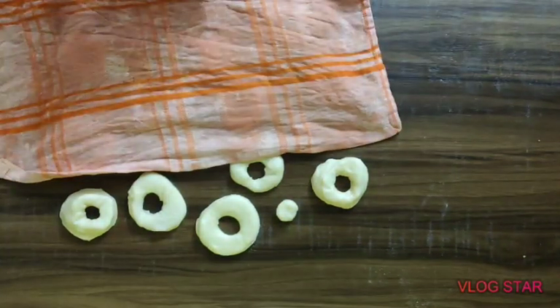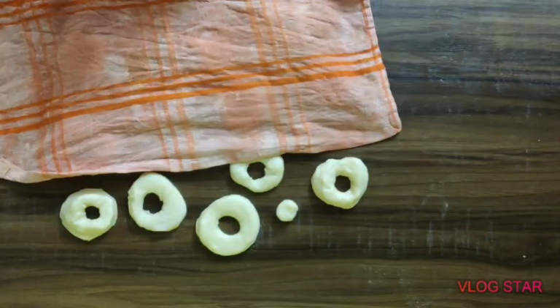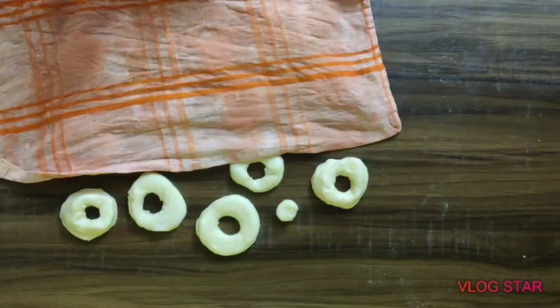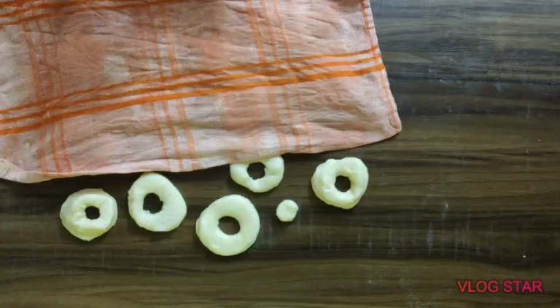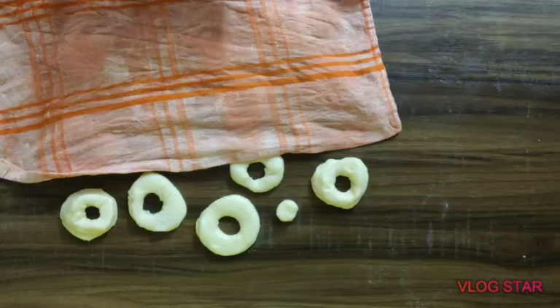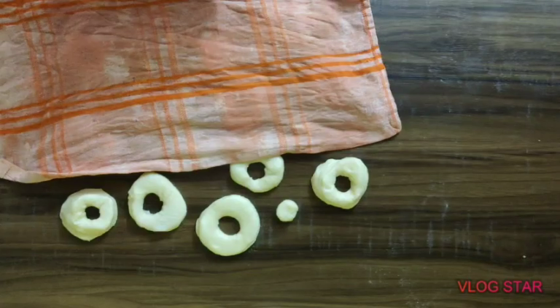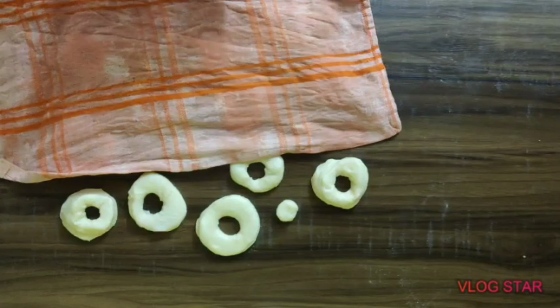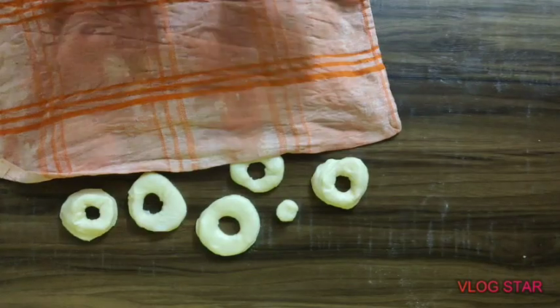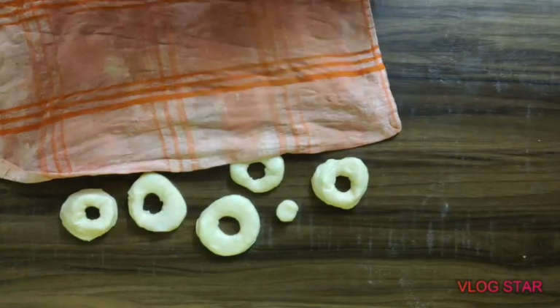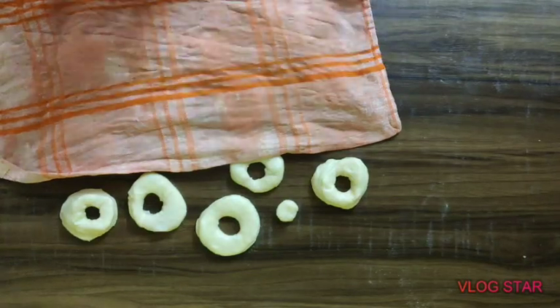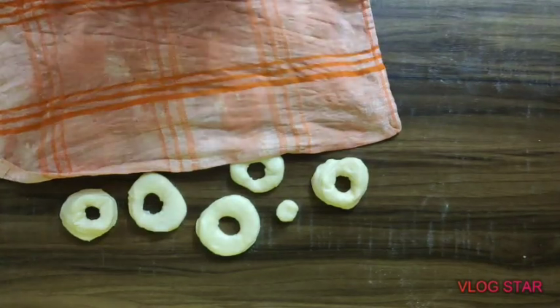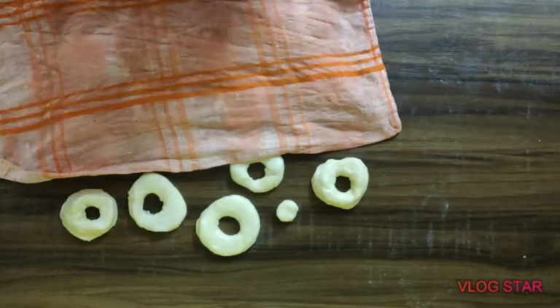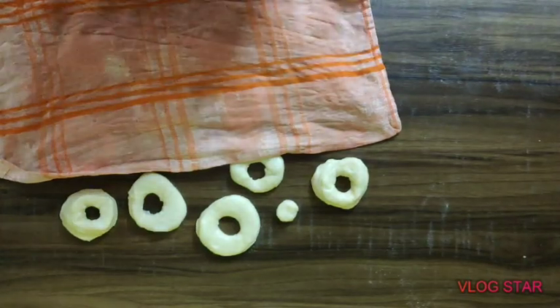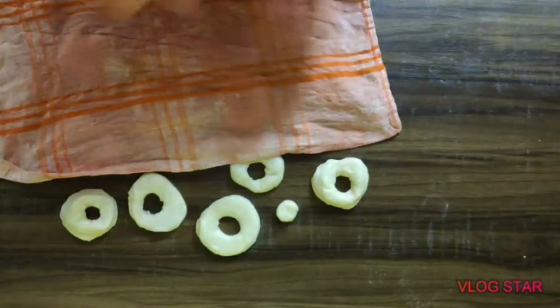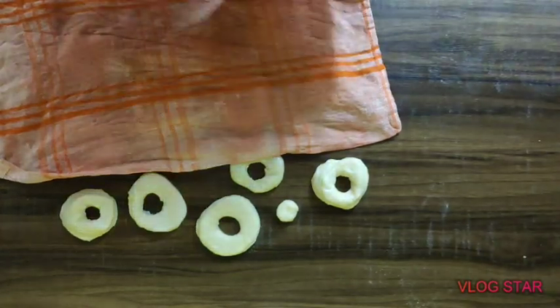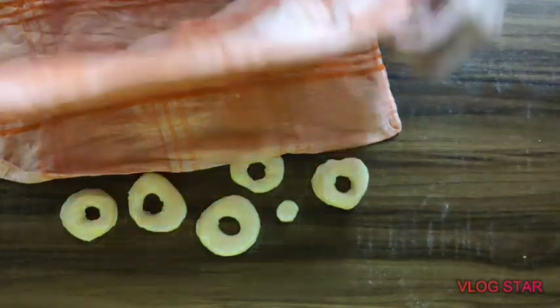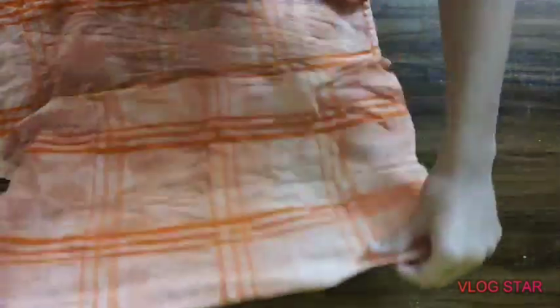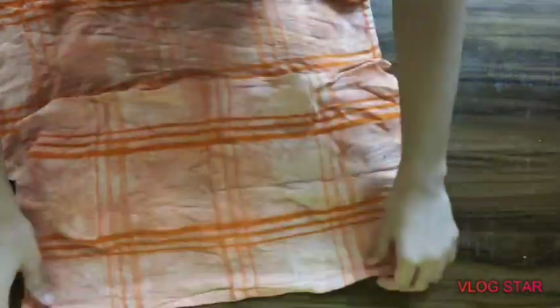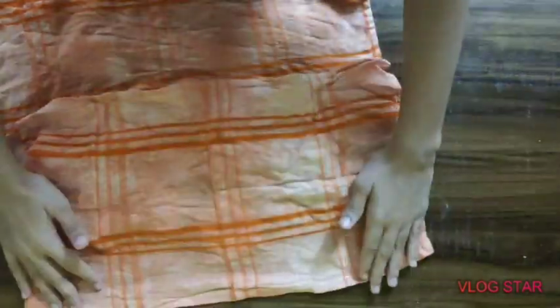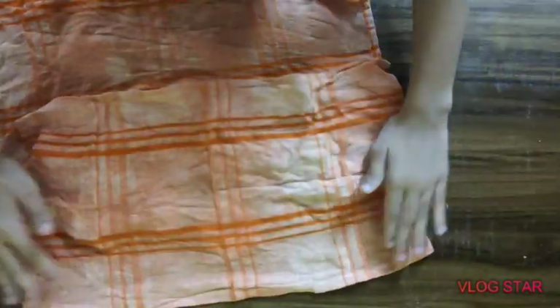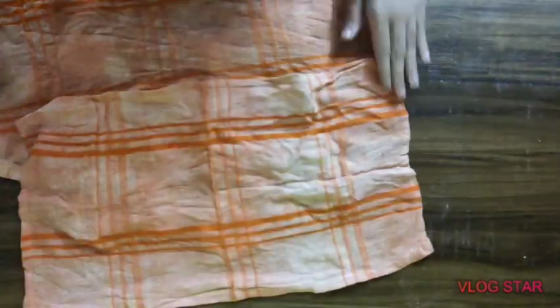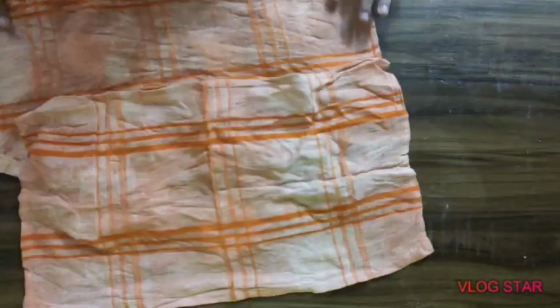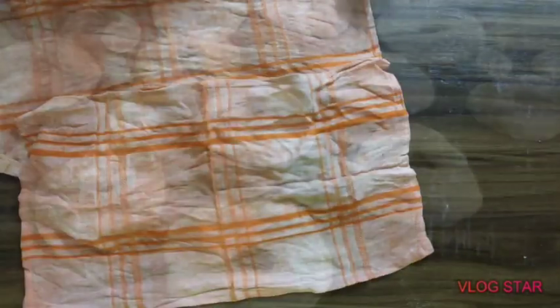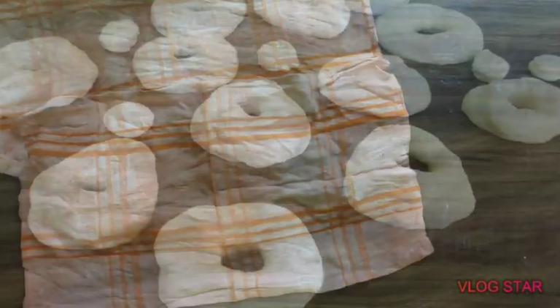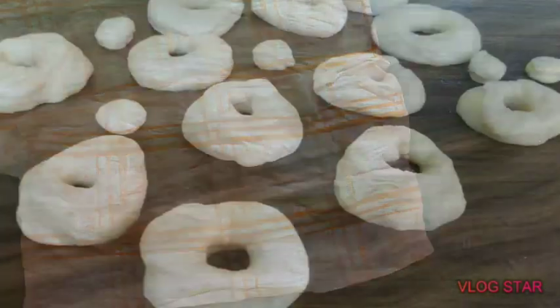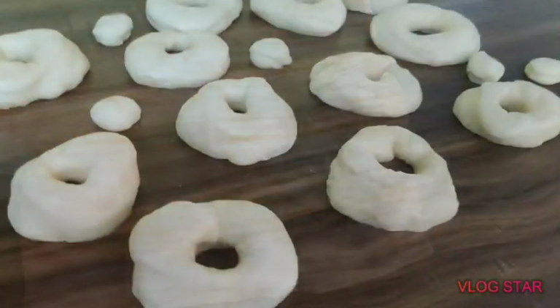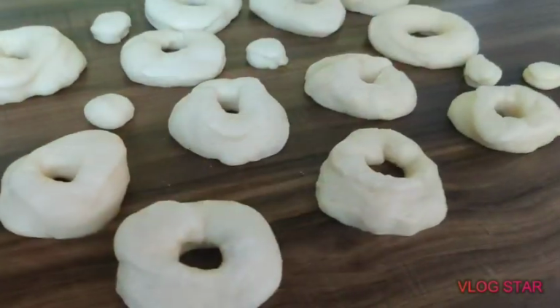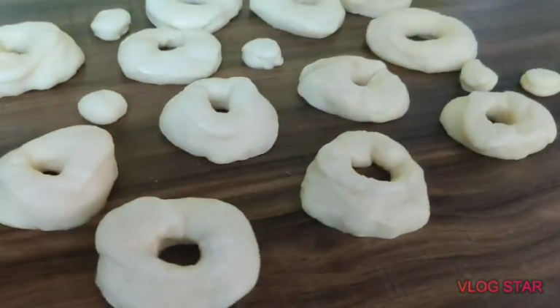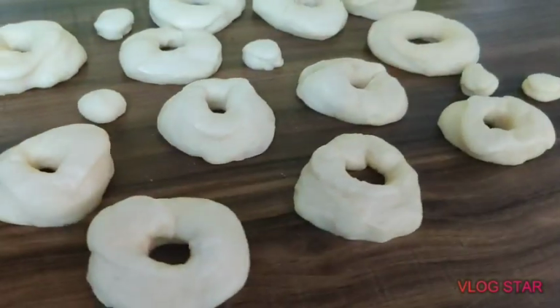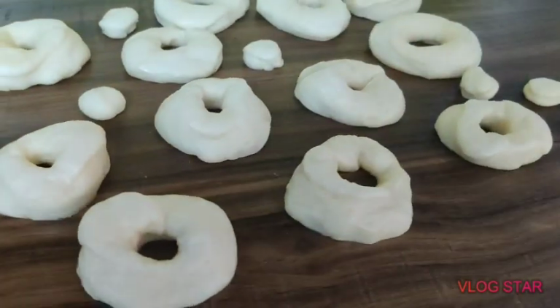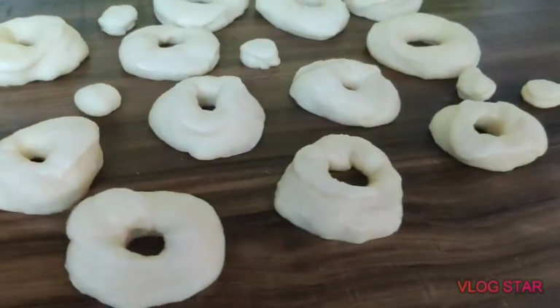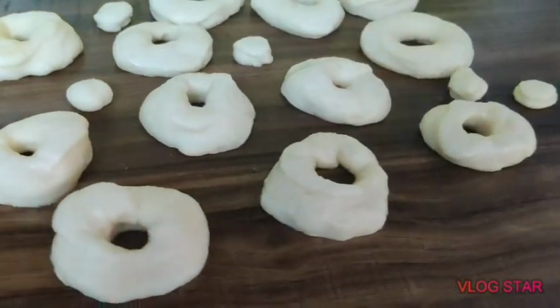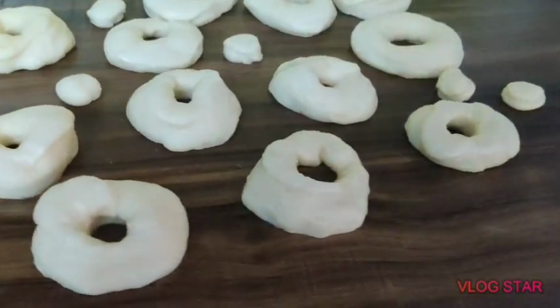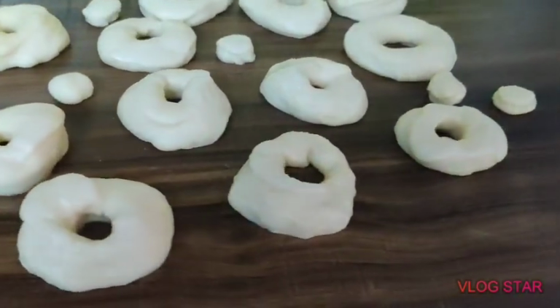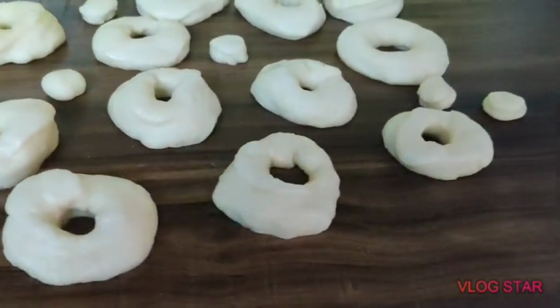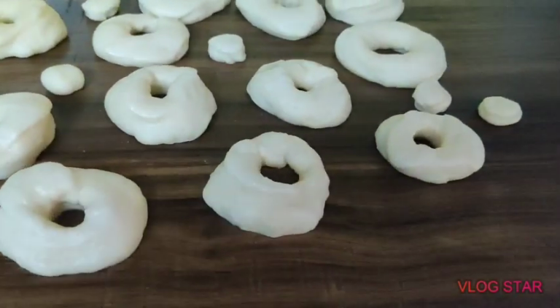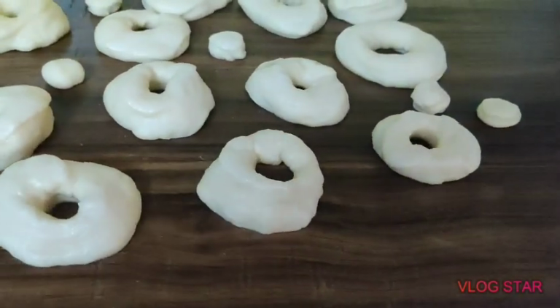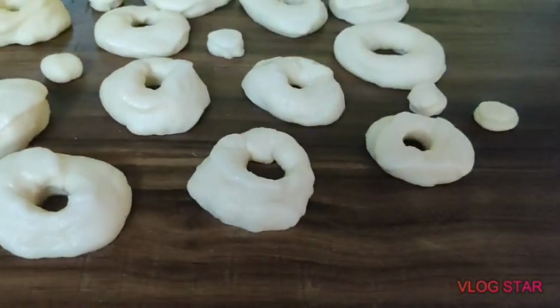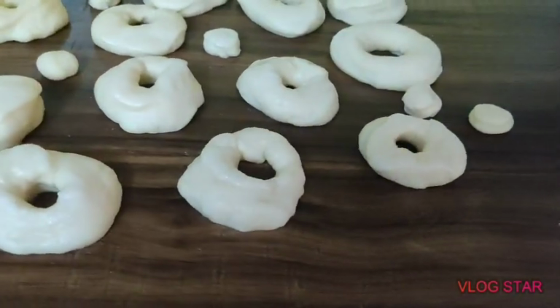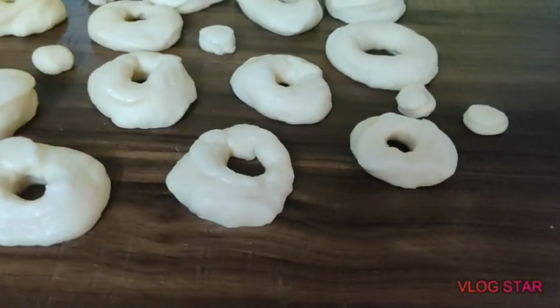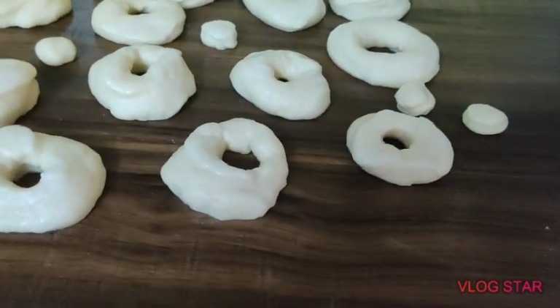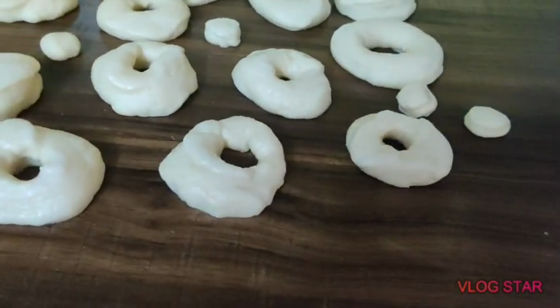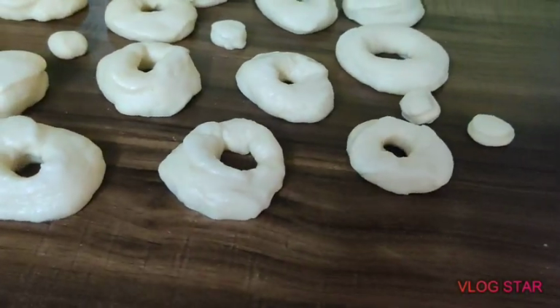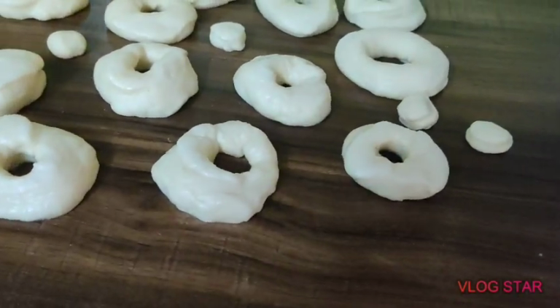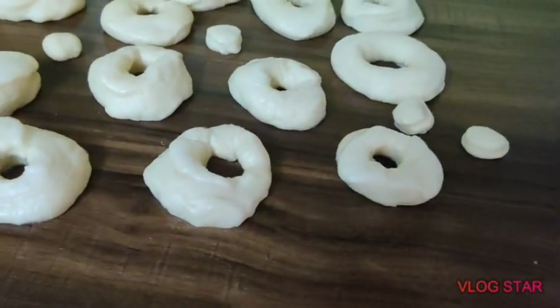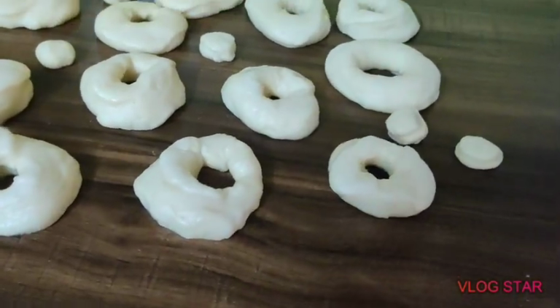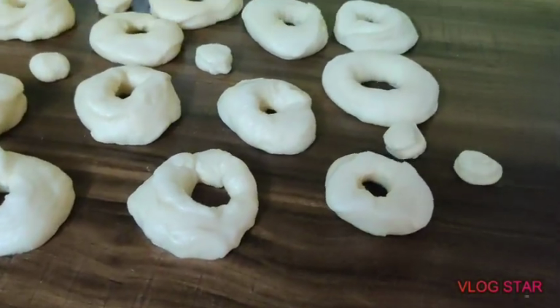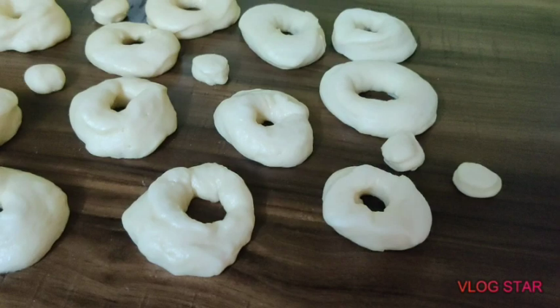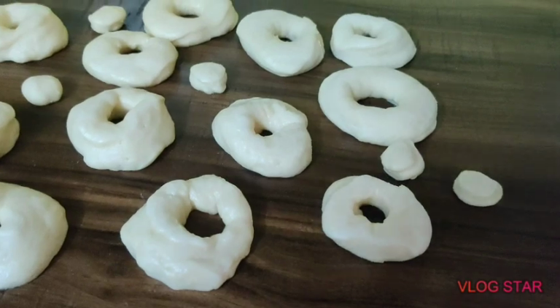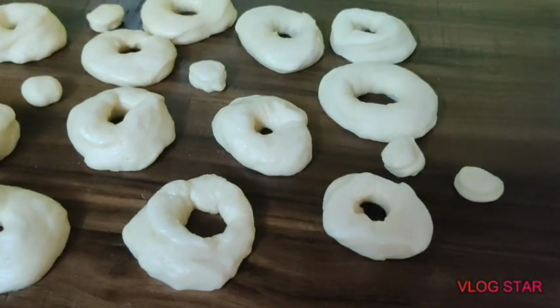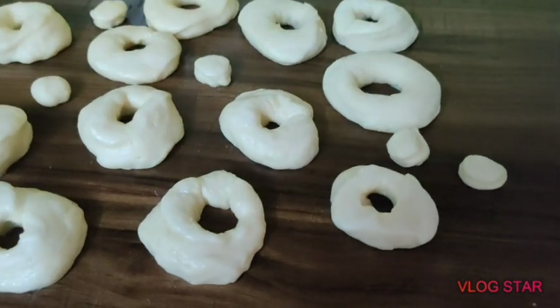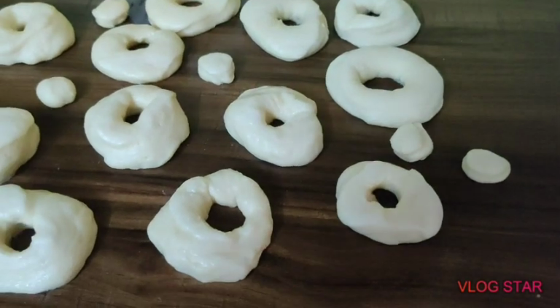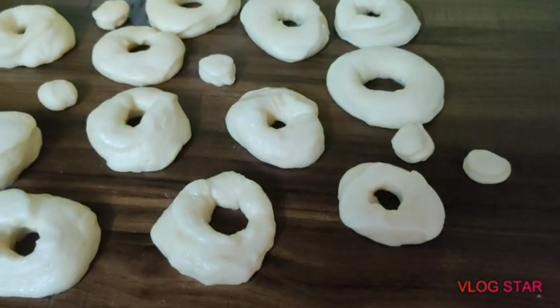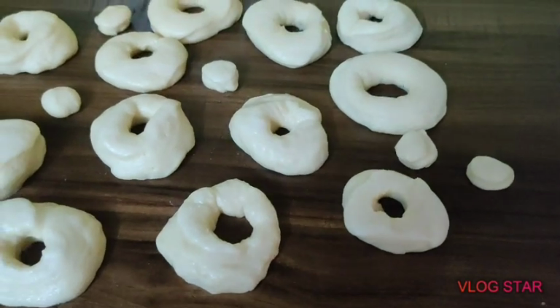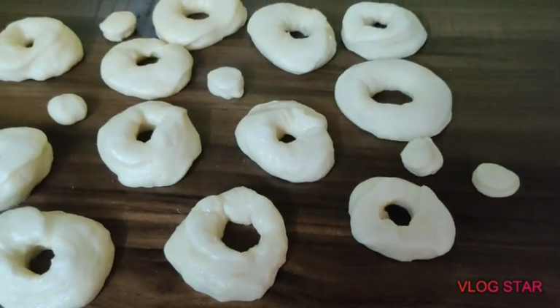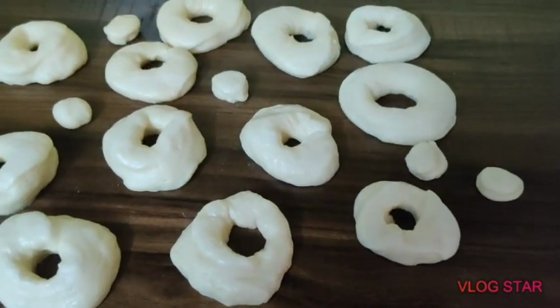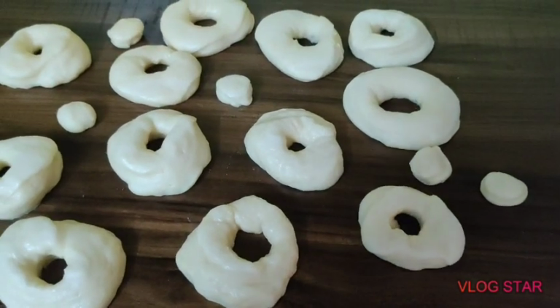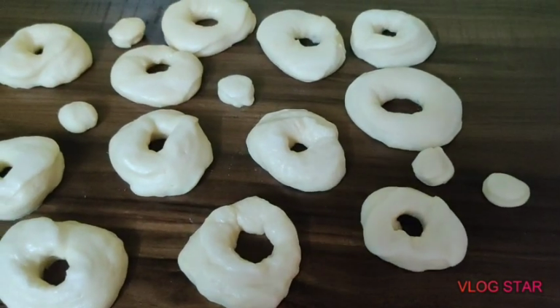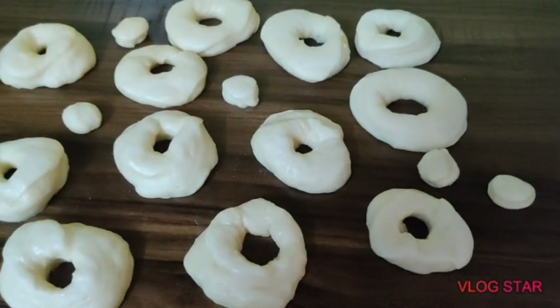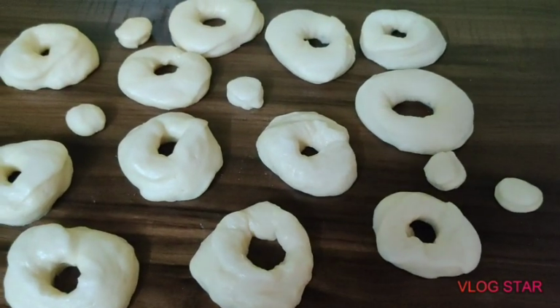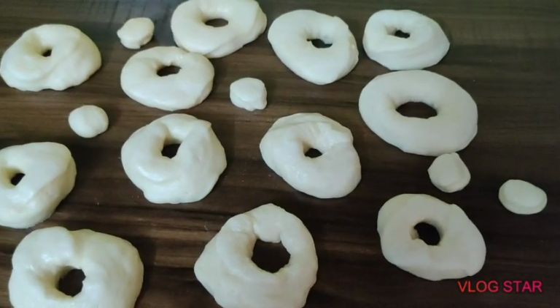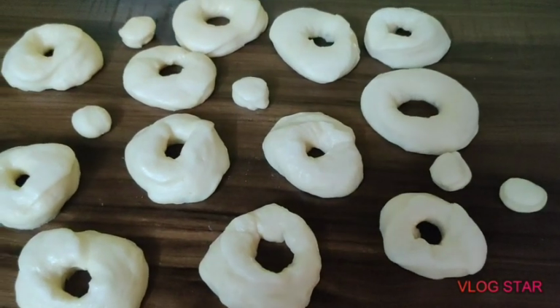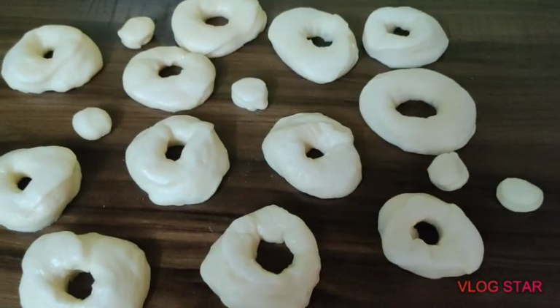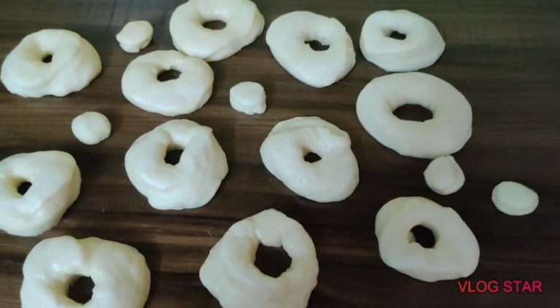Cover your doughnuts with a damp cloth and let them sit for at least three hours. They should probably double their size by then.